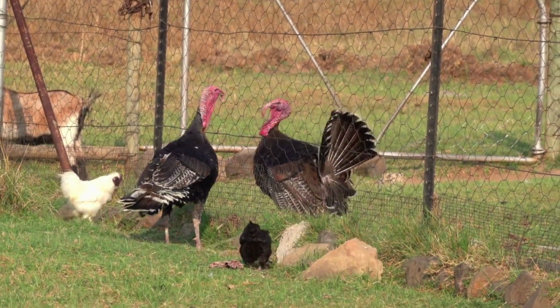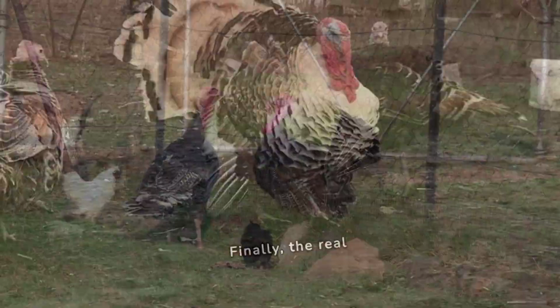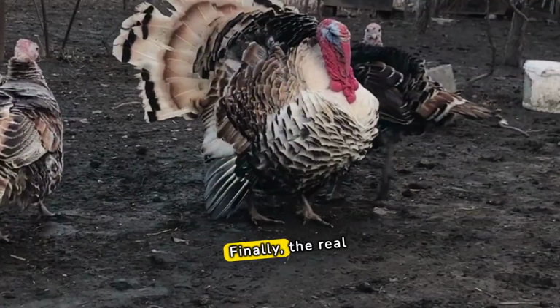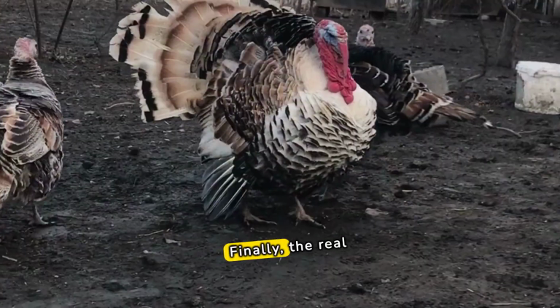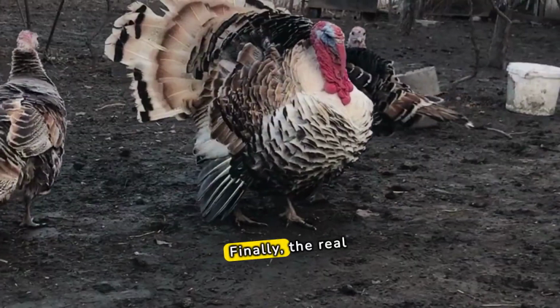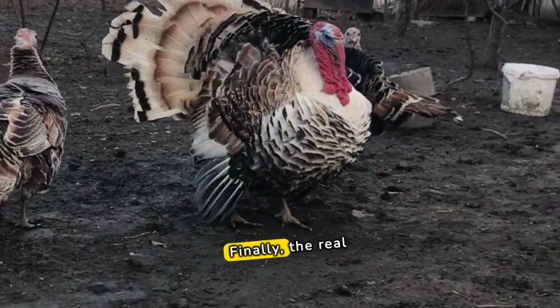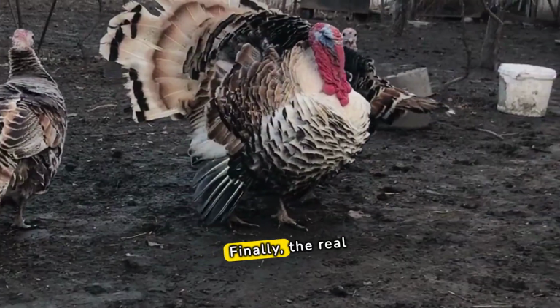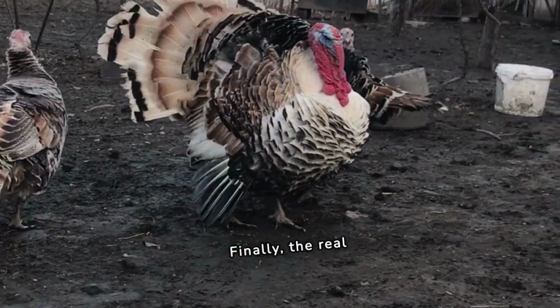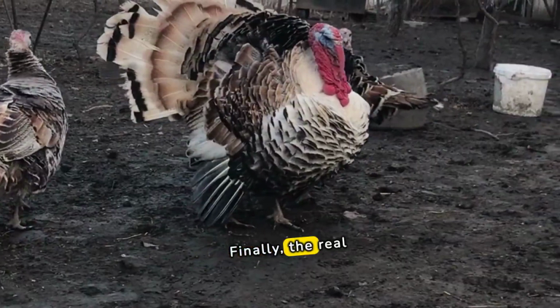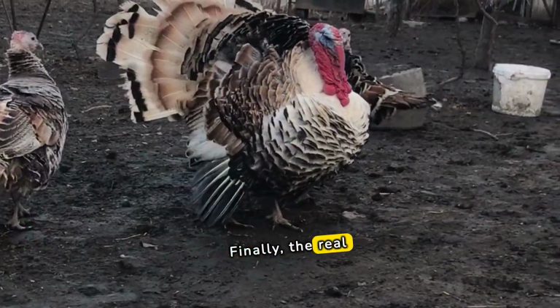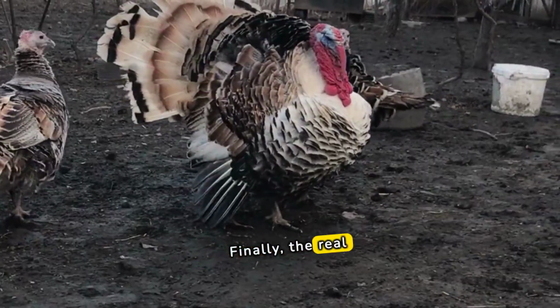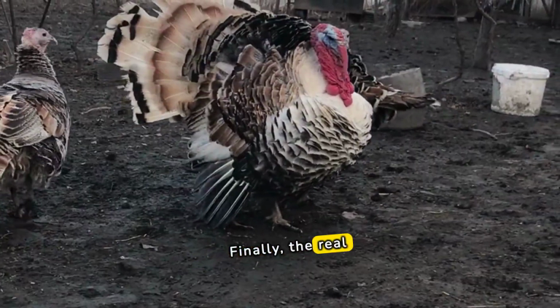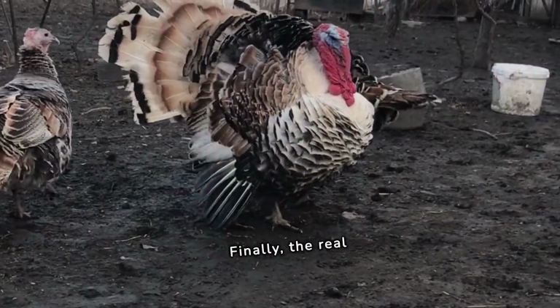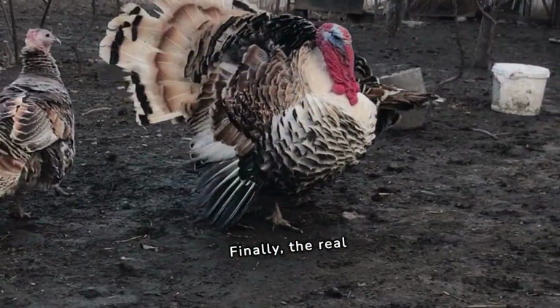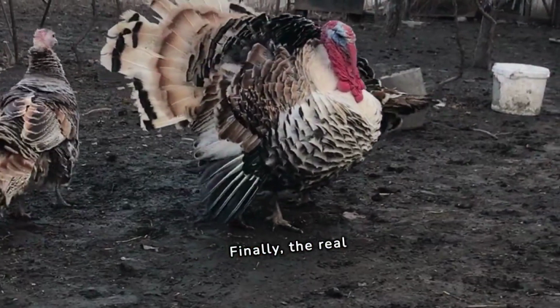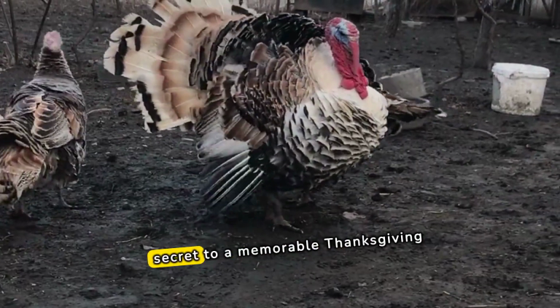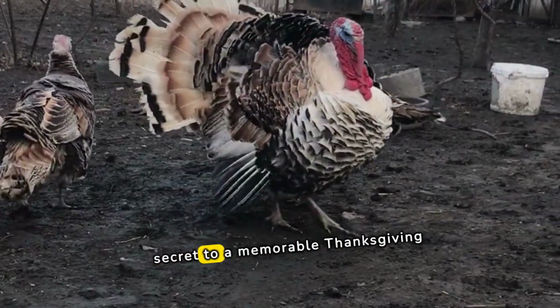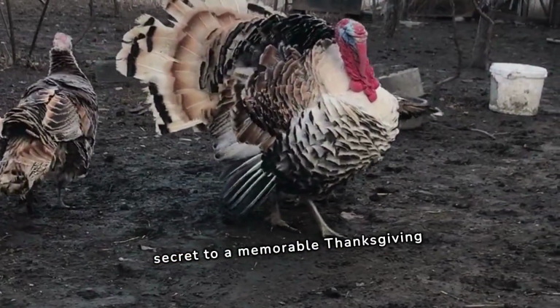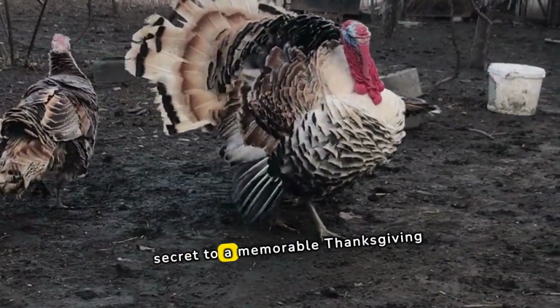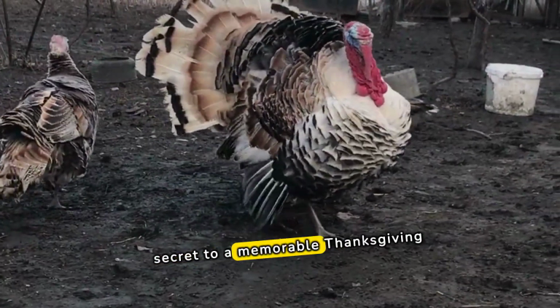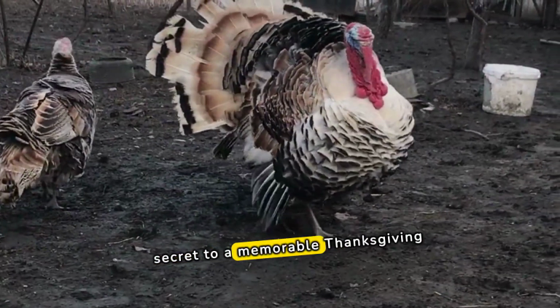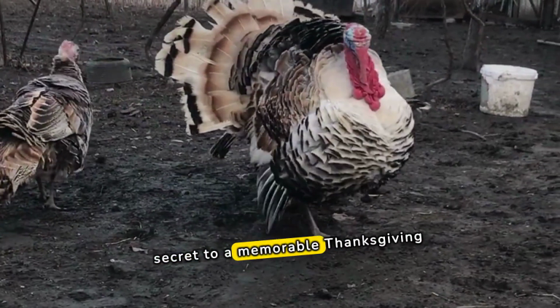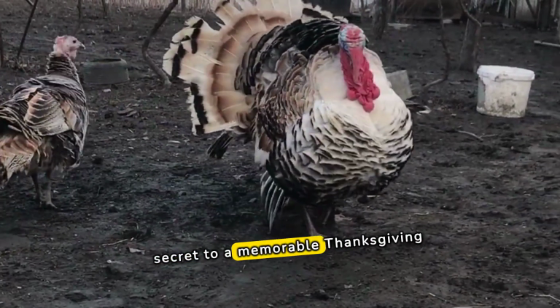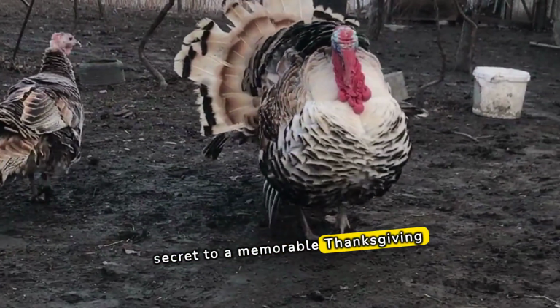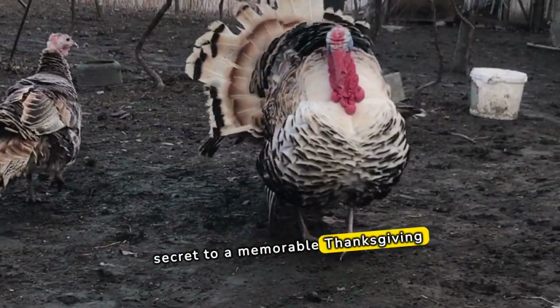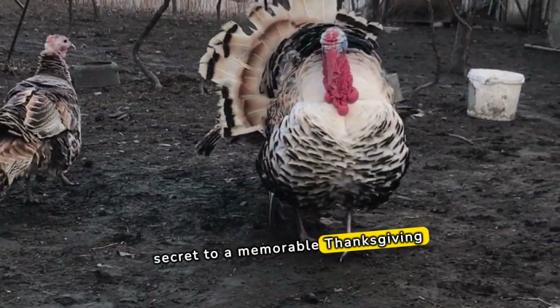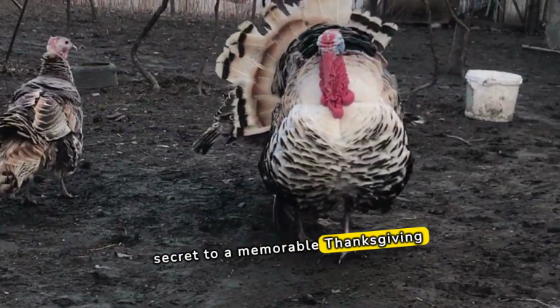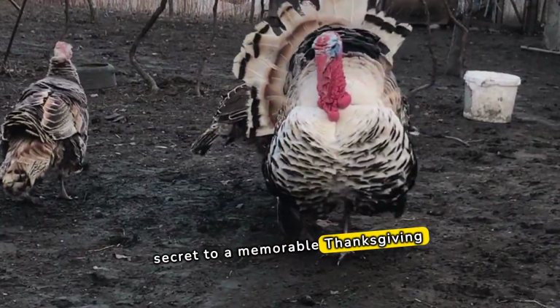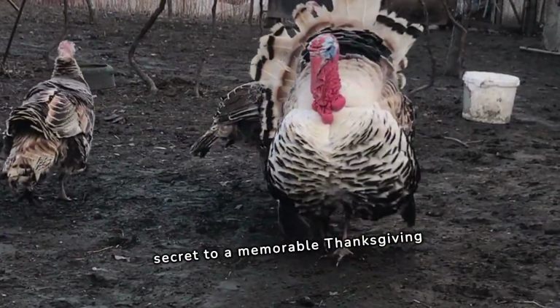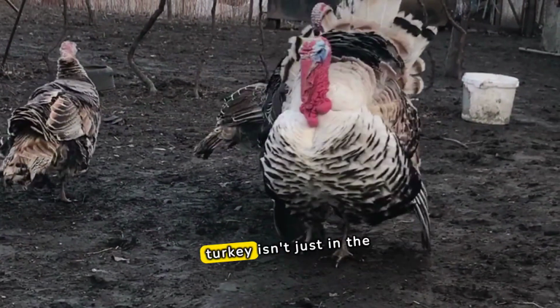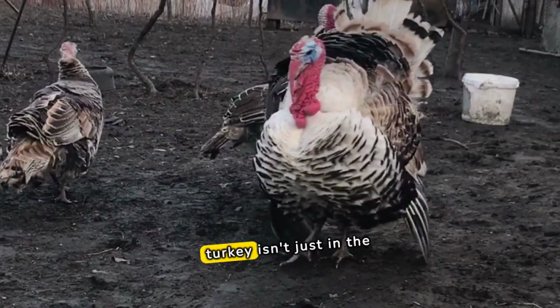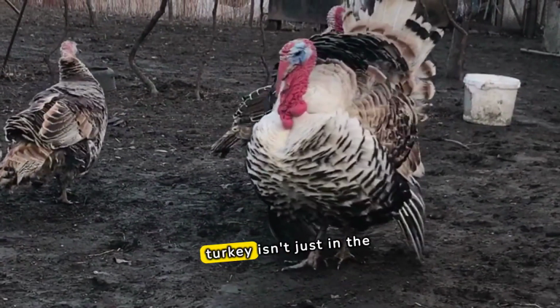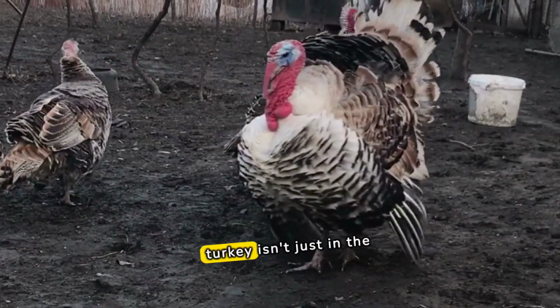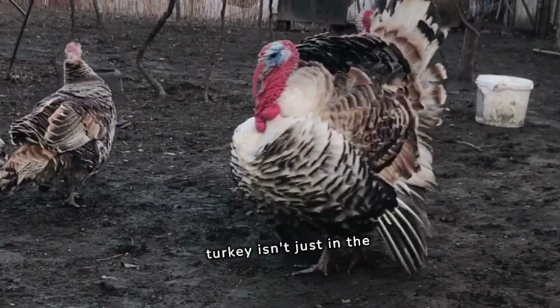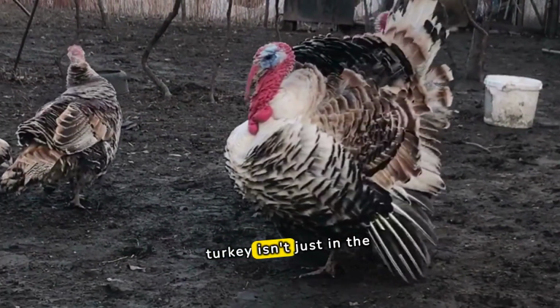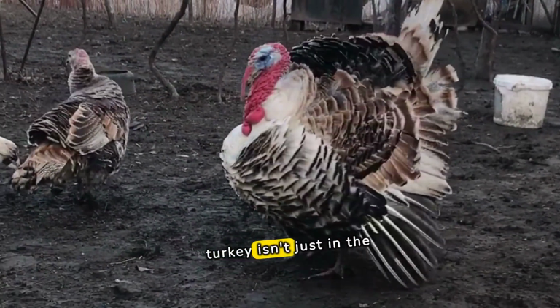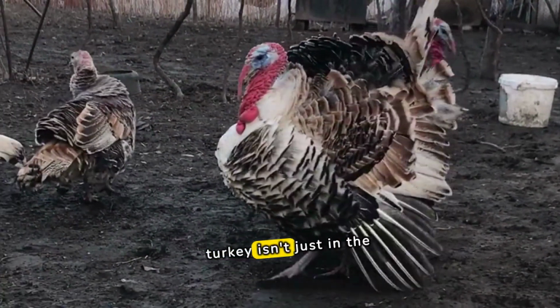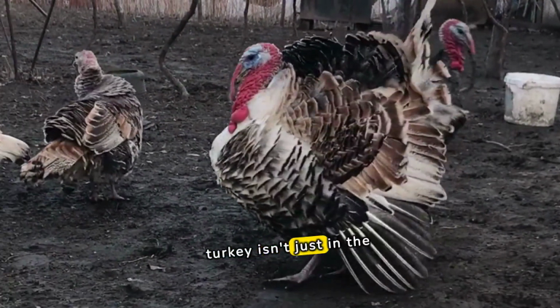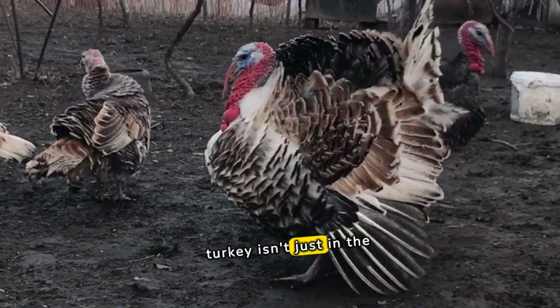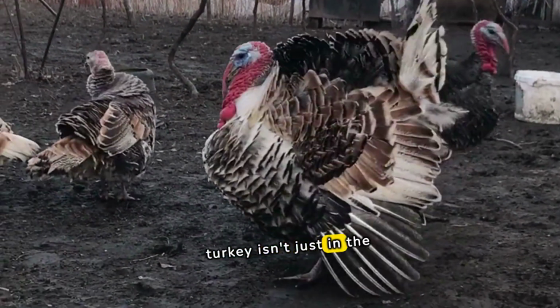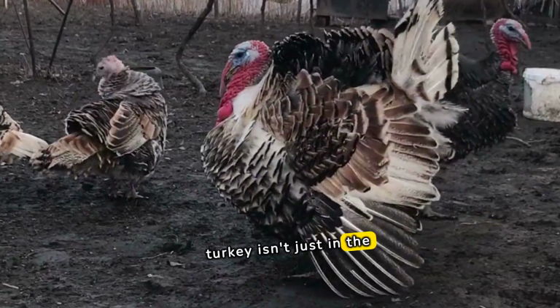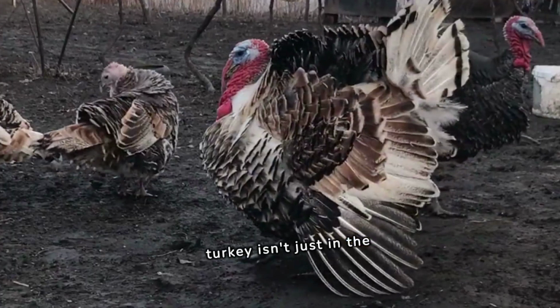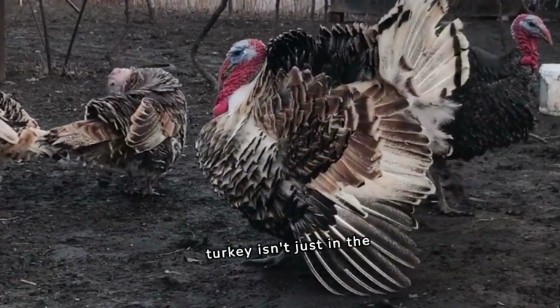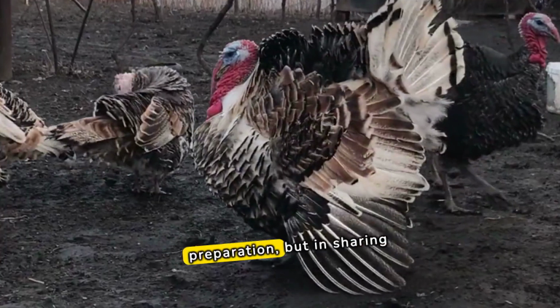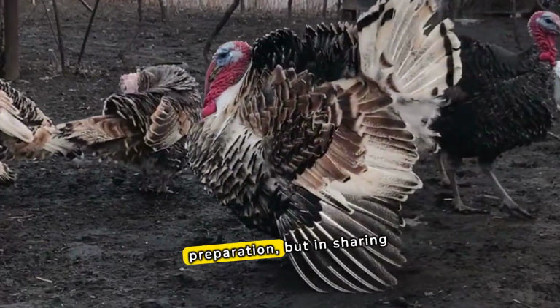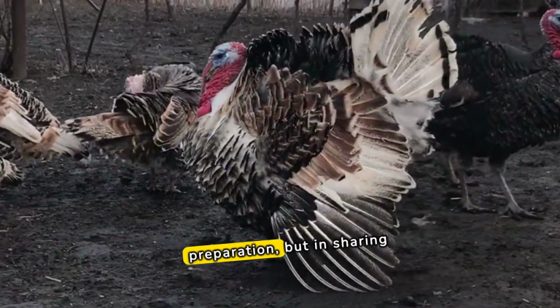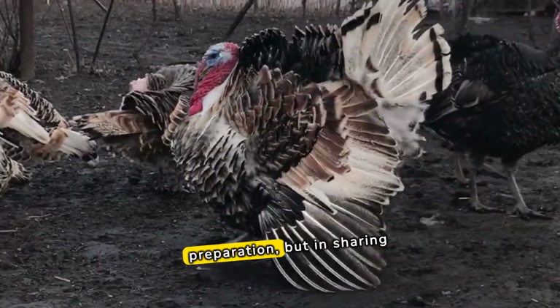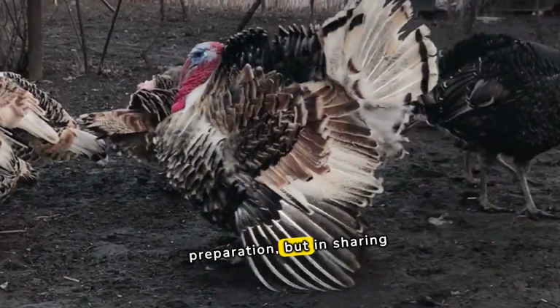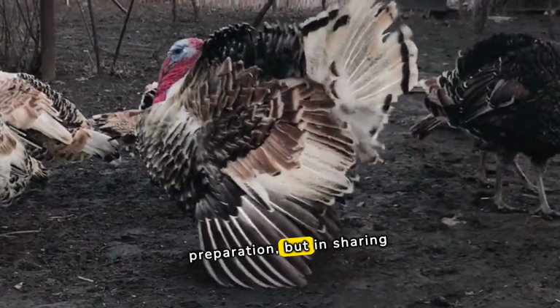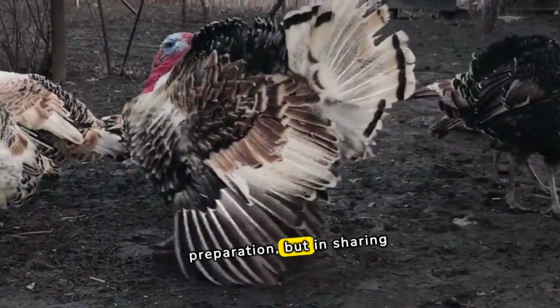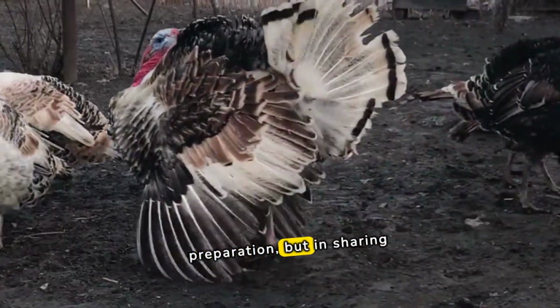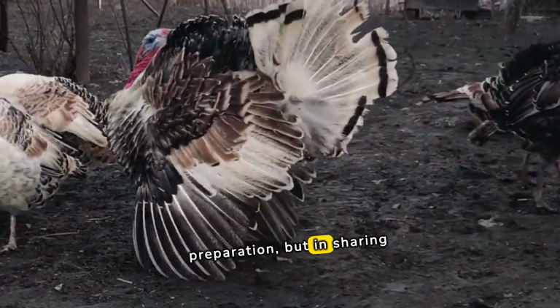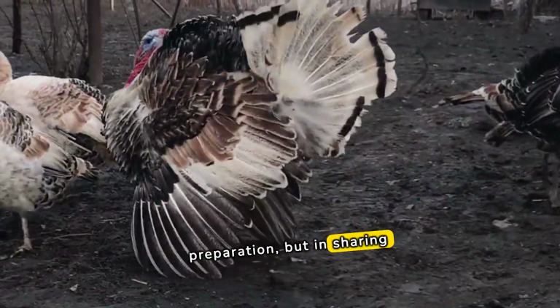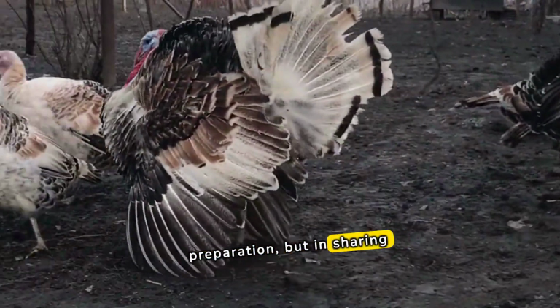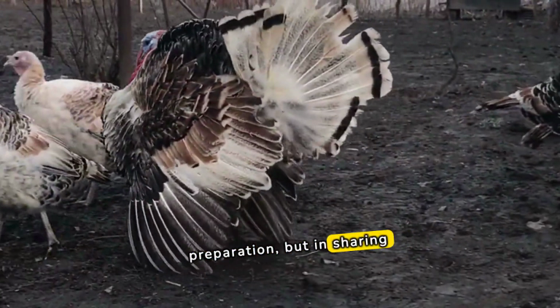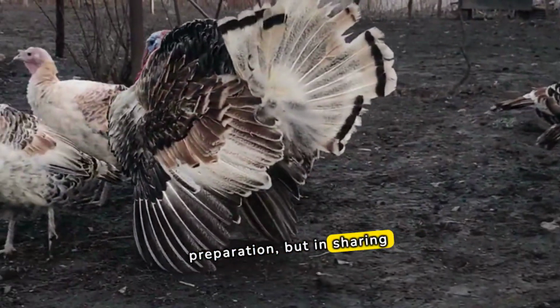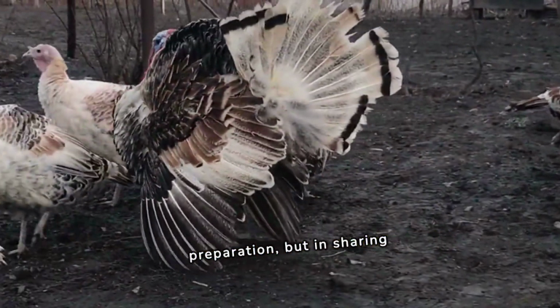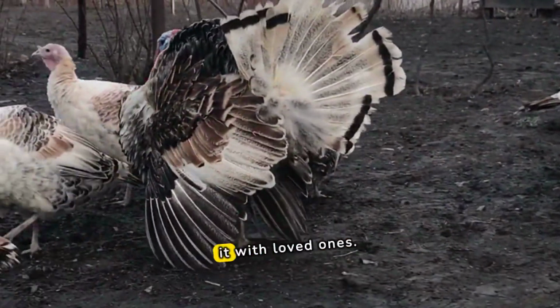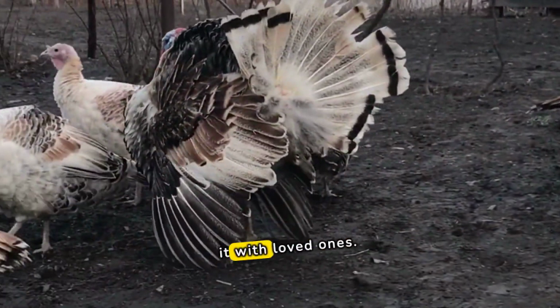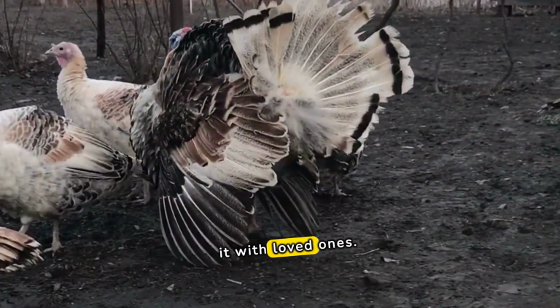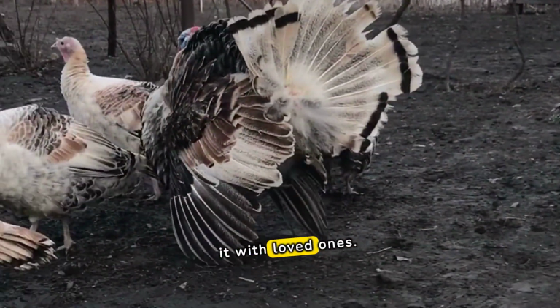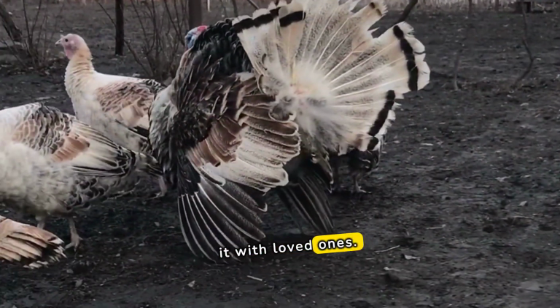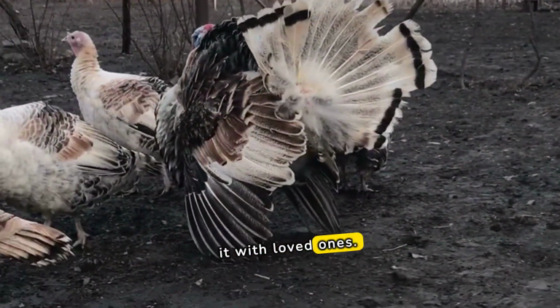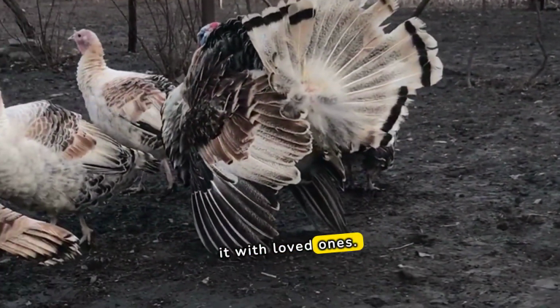Finally, the real secret to a memorable Thanksgiving turkey isn't just in the preparation, but in sharing it with loved ones.